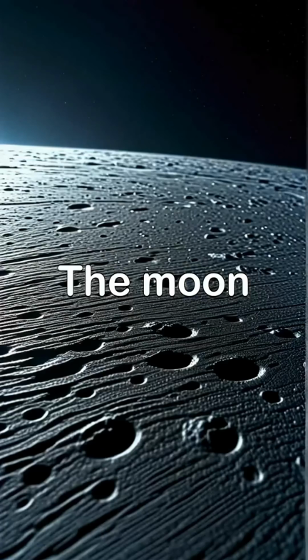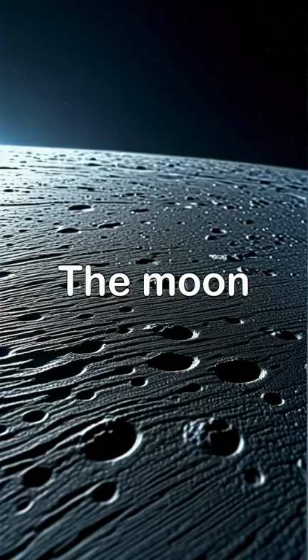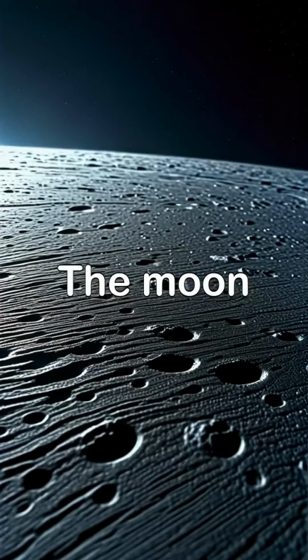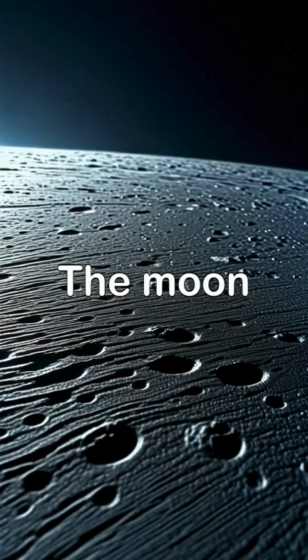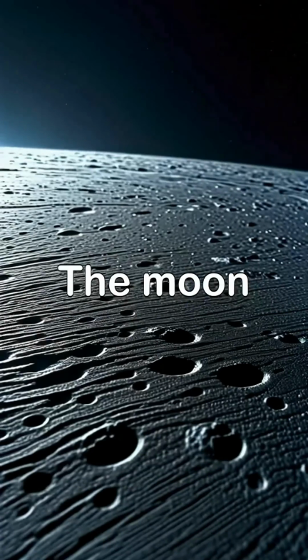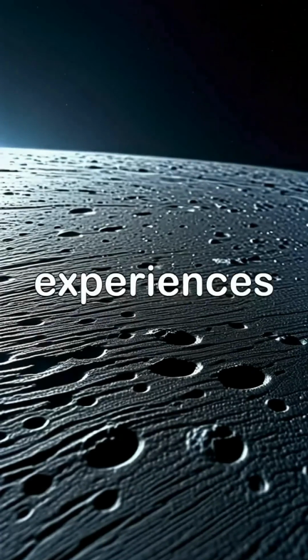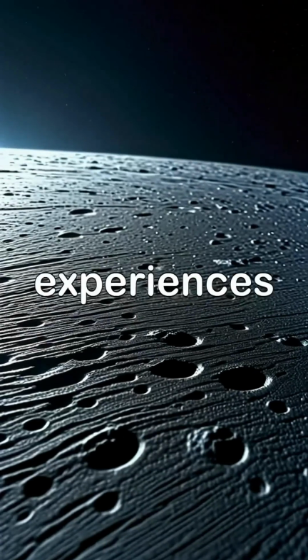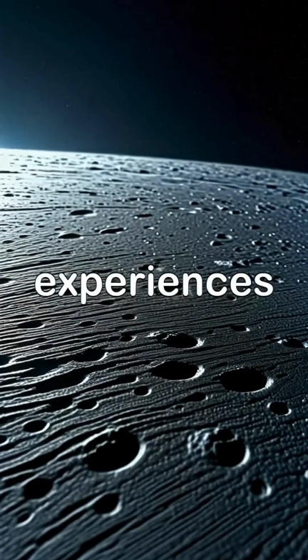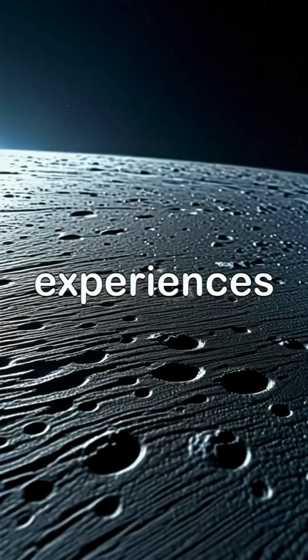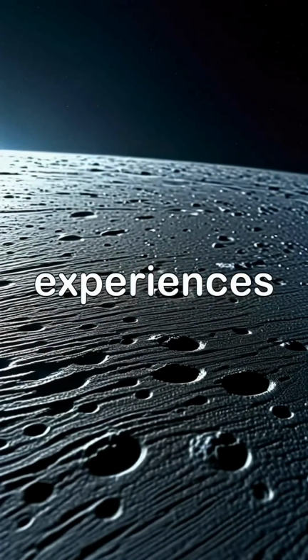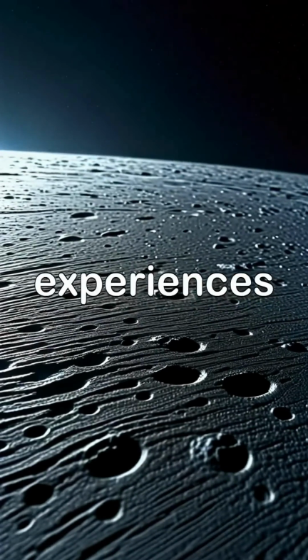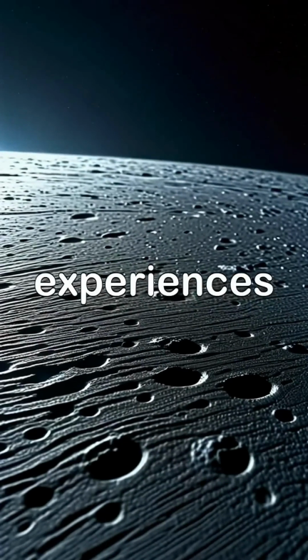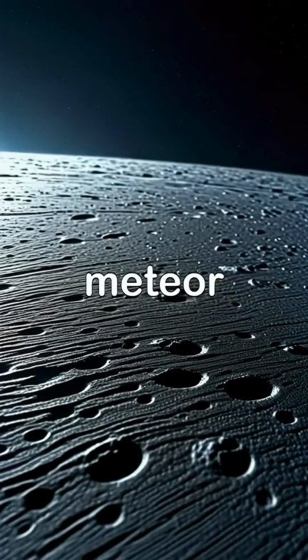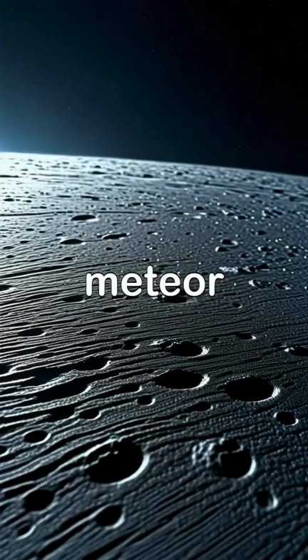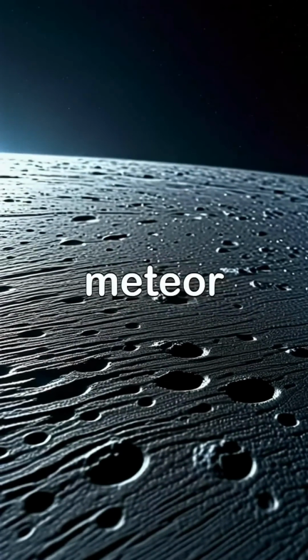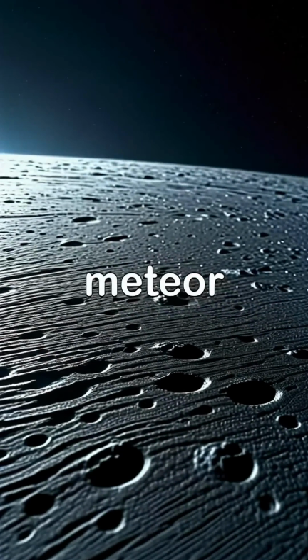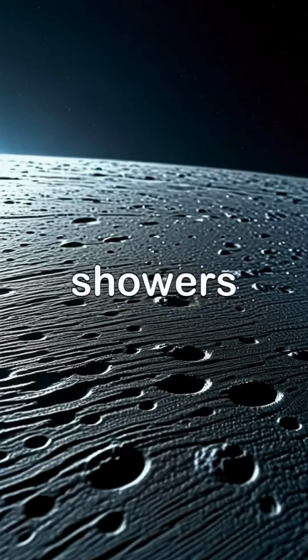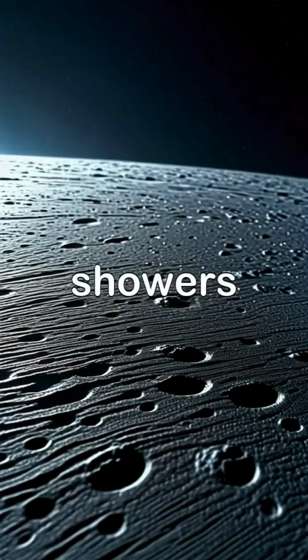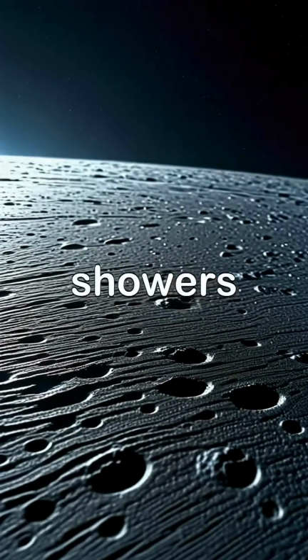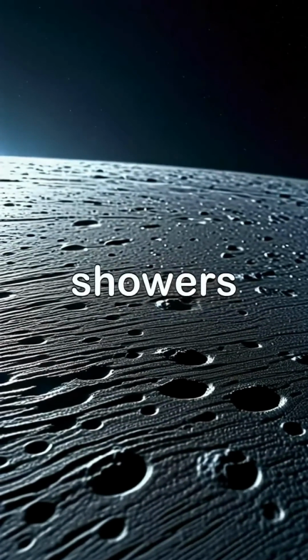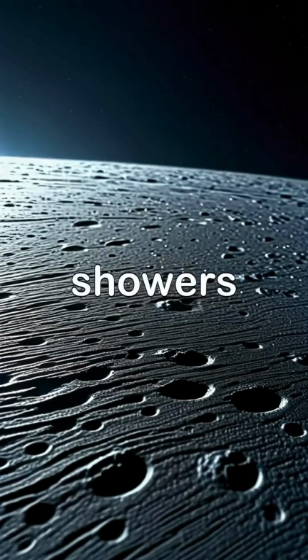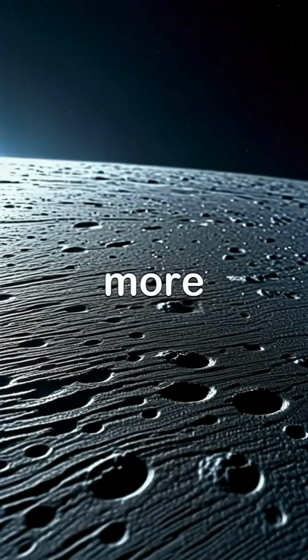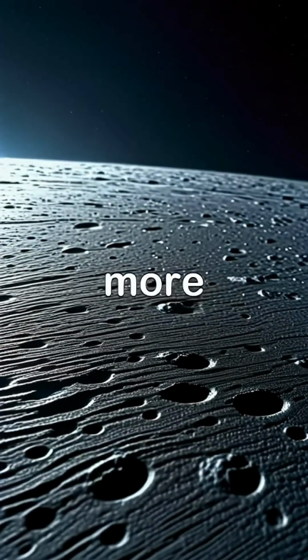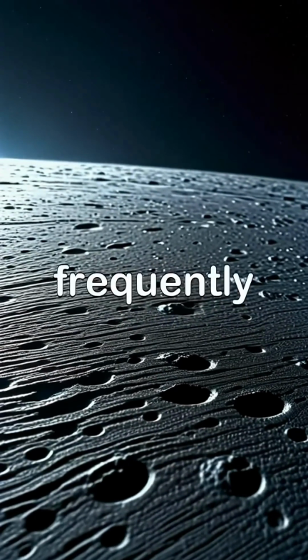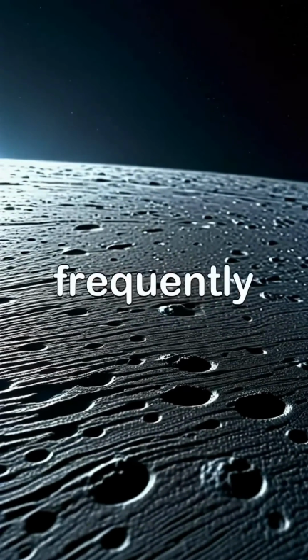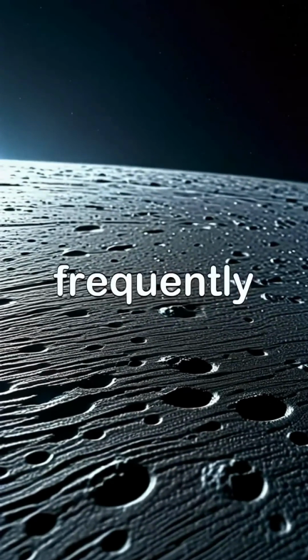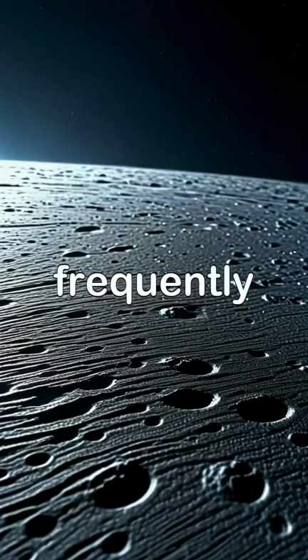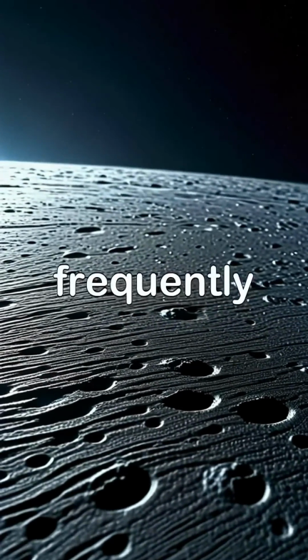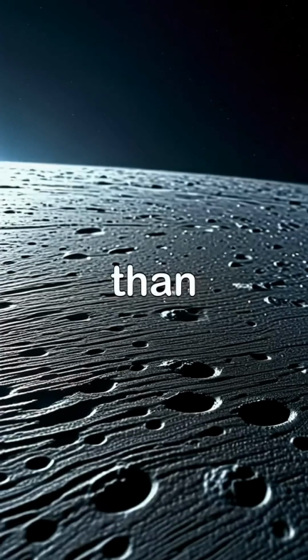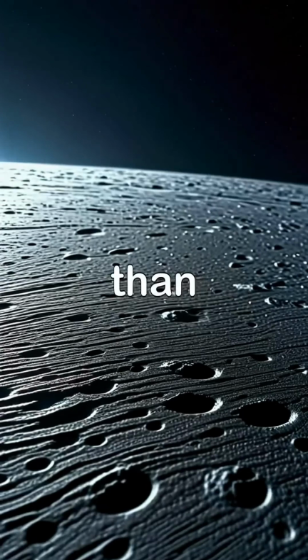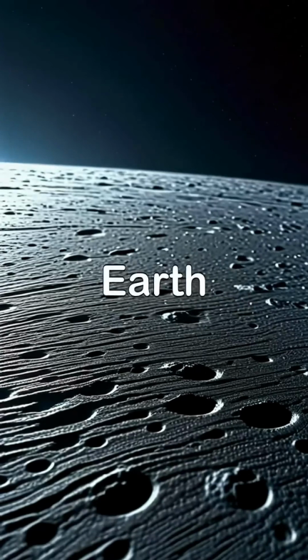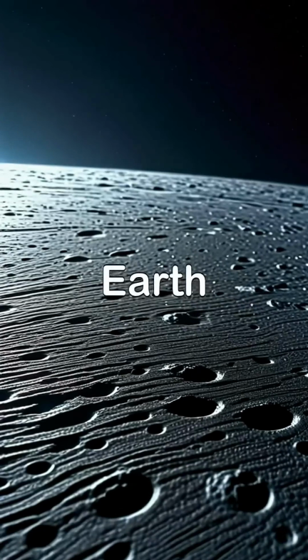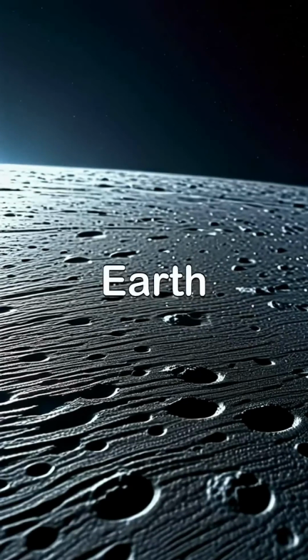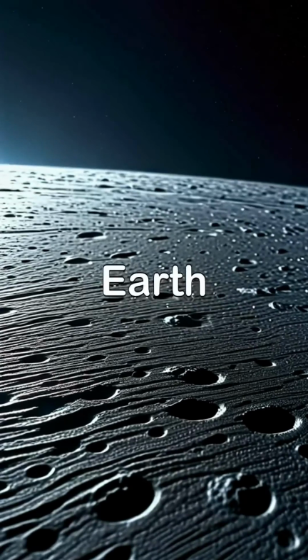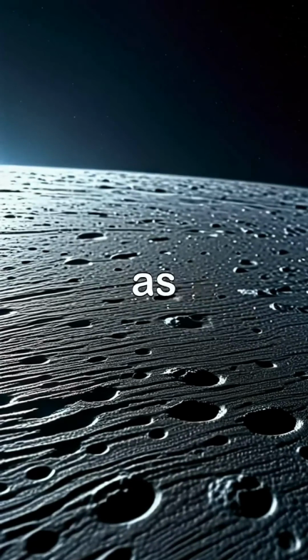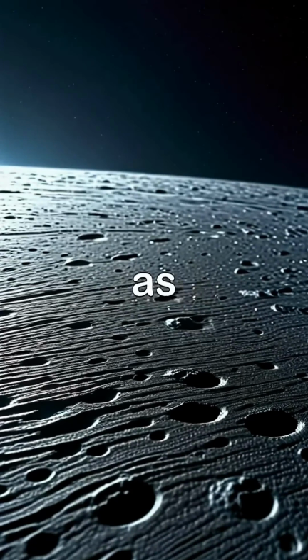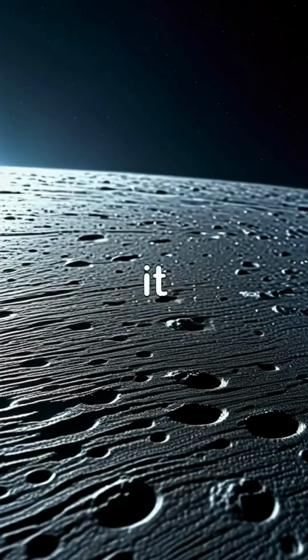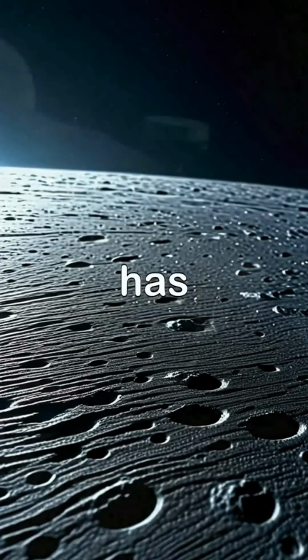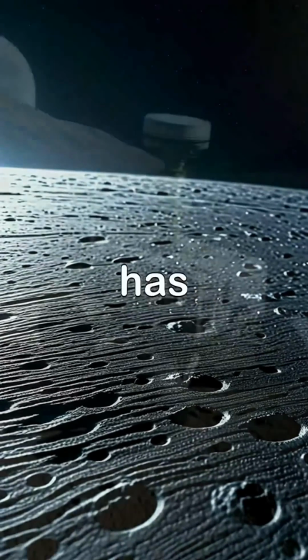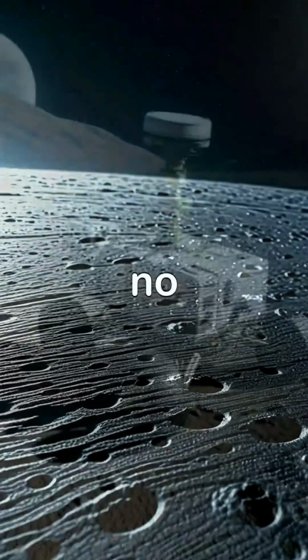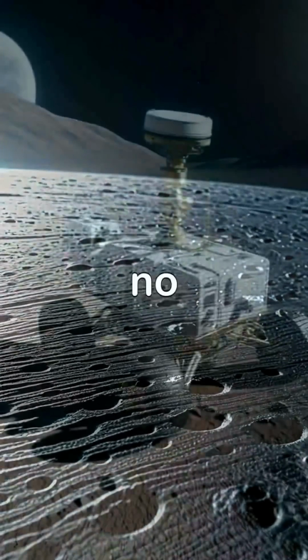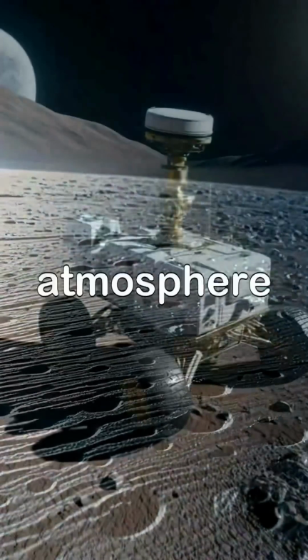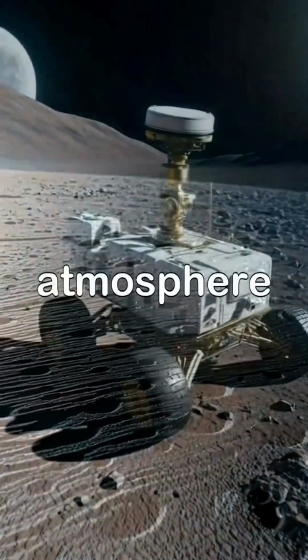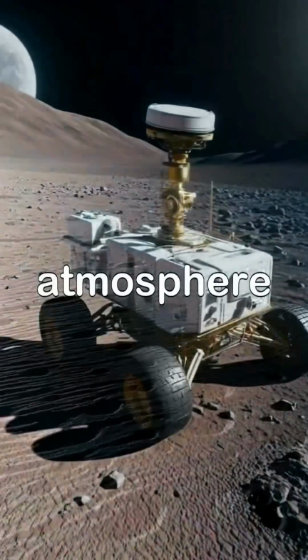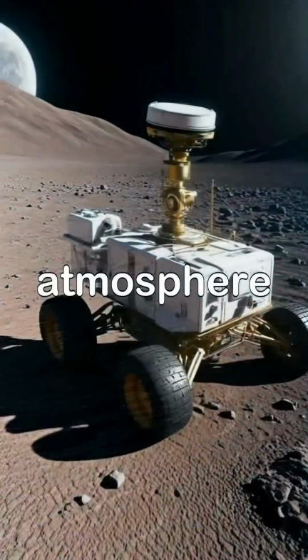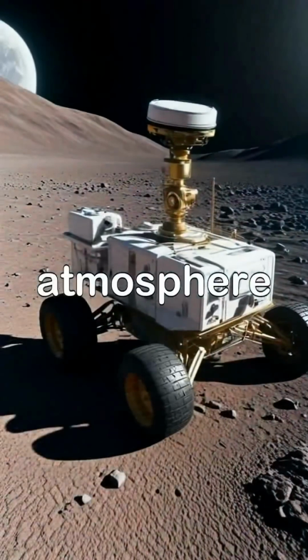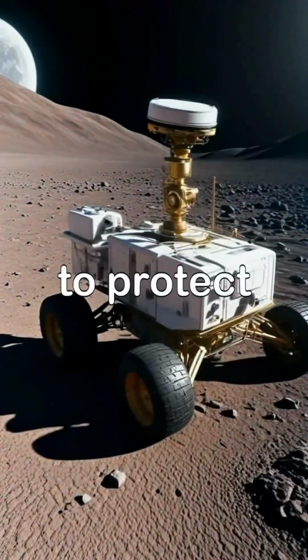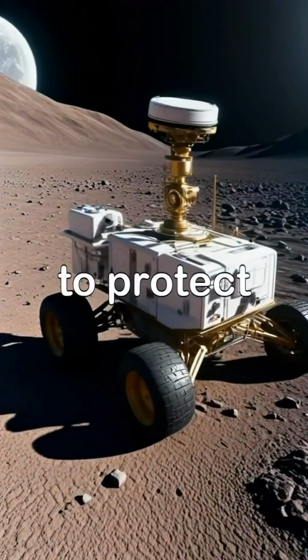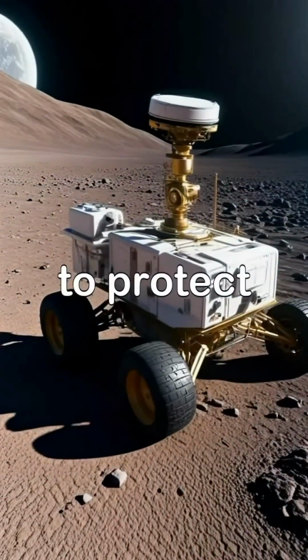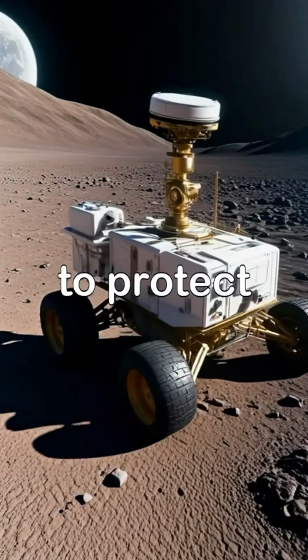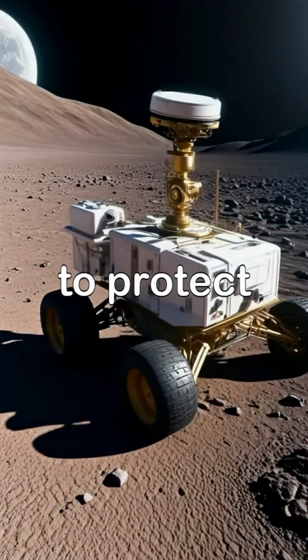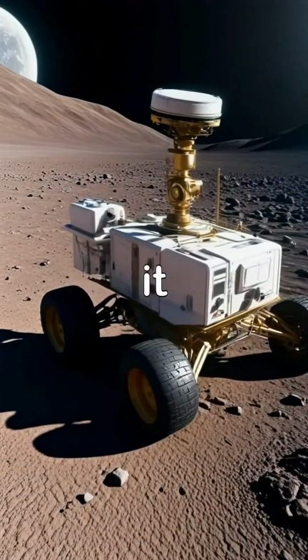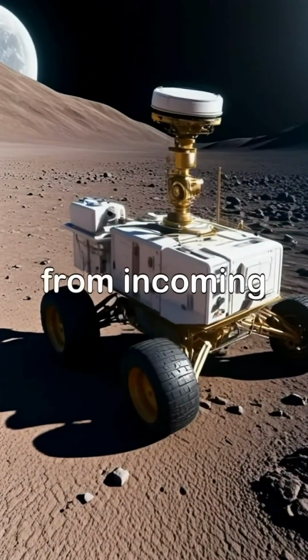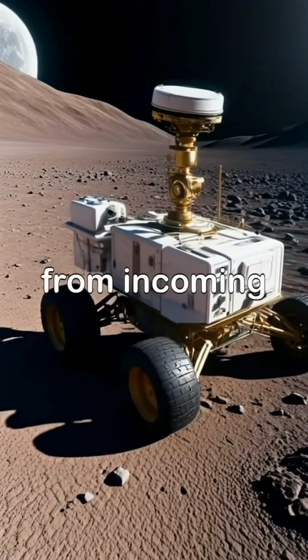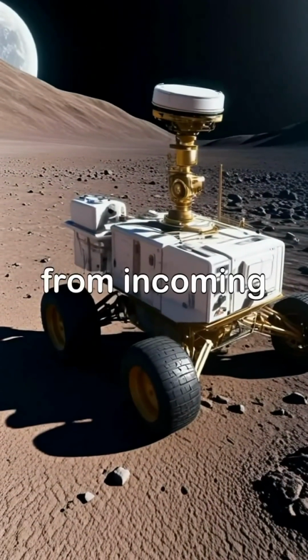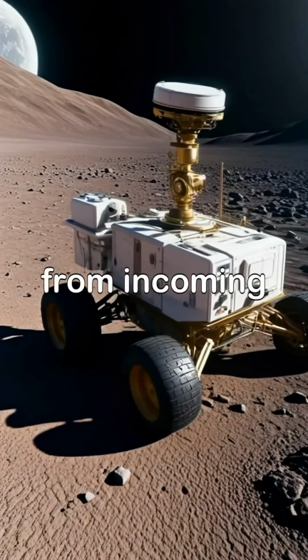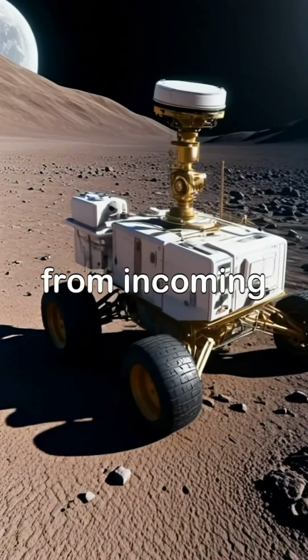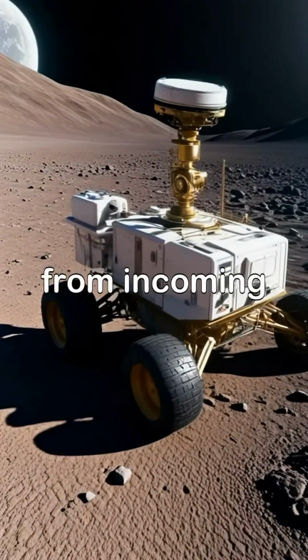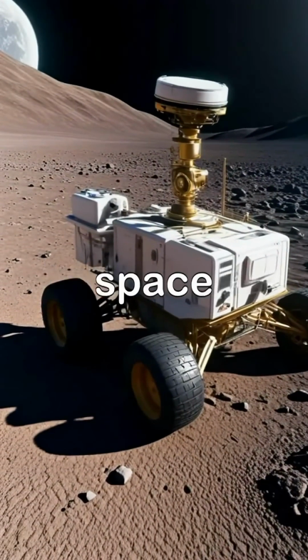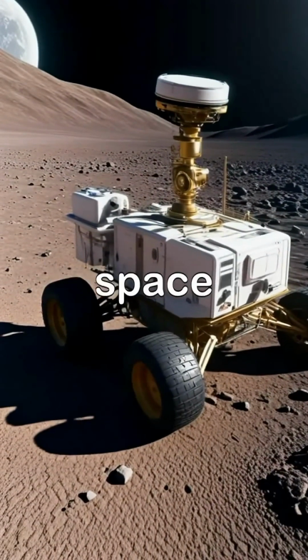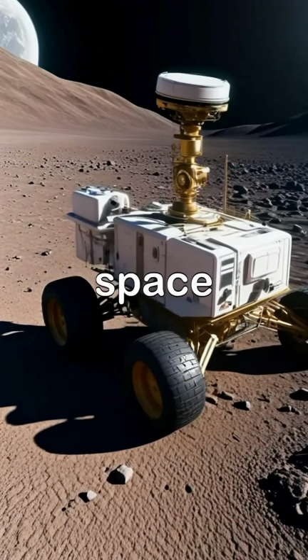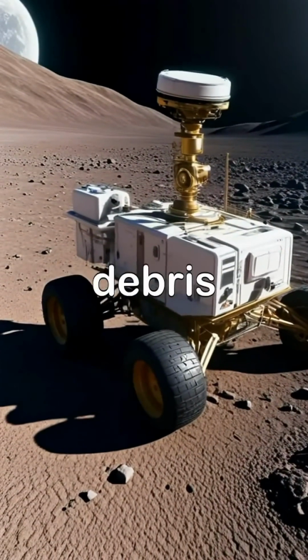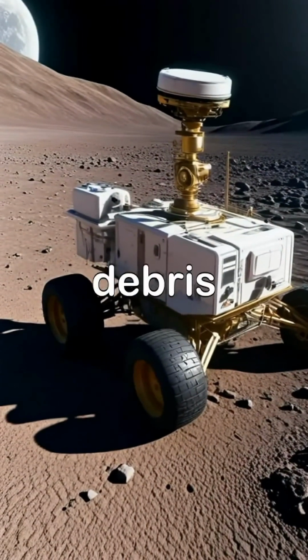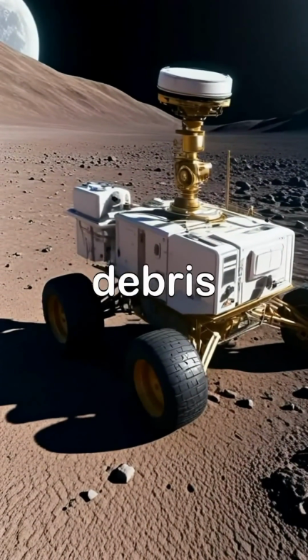The Moon experiences meteor showers more frequently than Earth, as it has no atmosphere to protect it from incoming space debris.